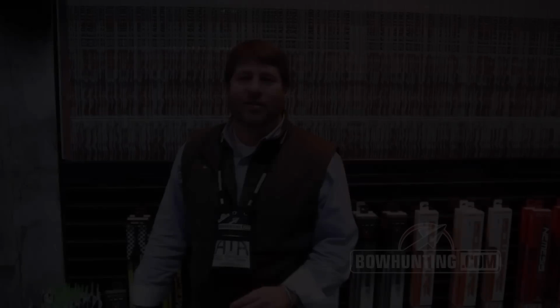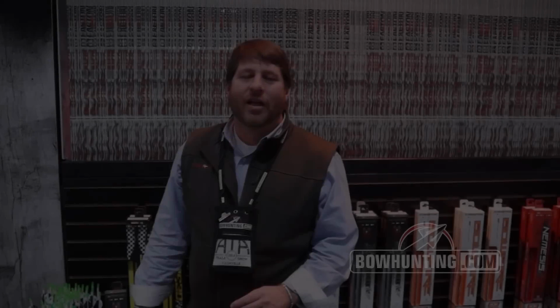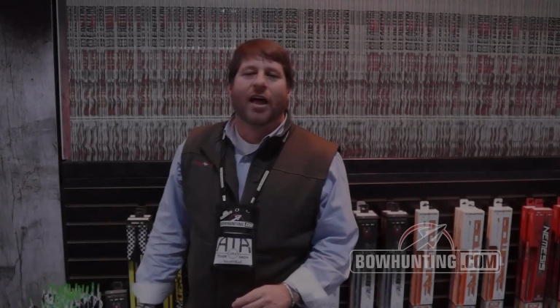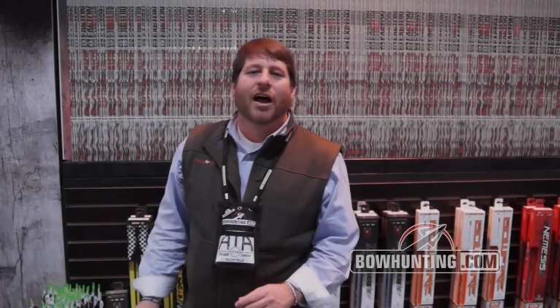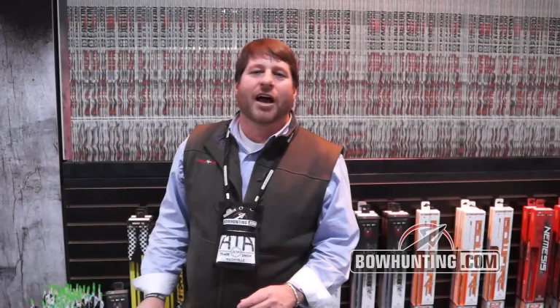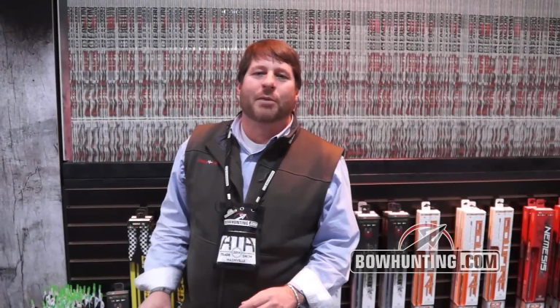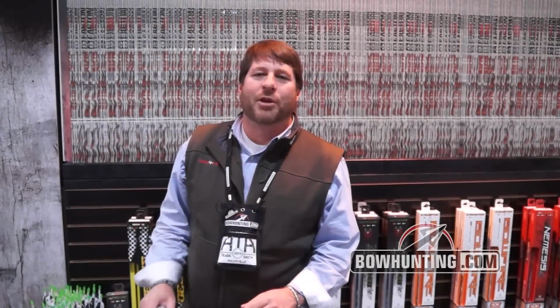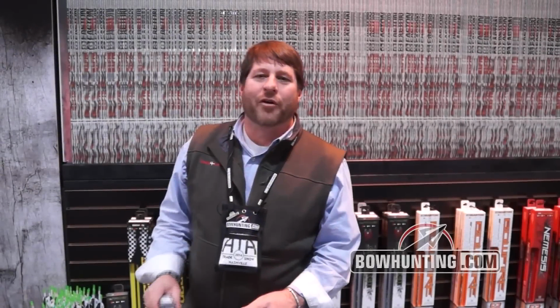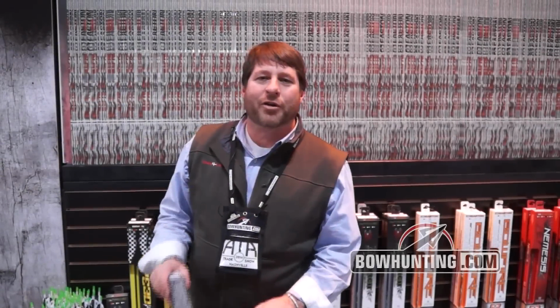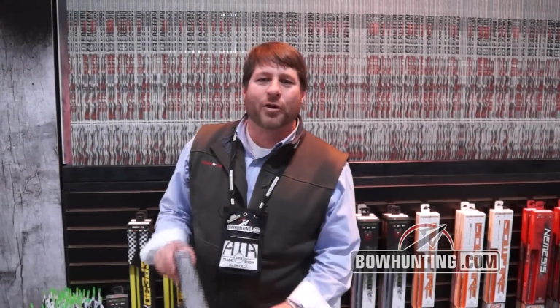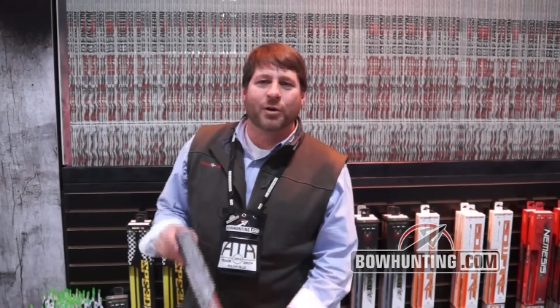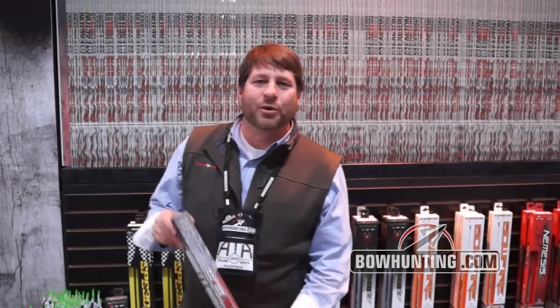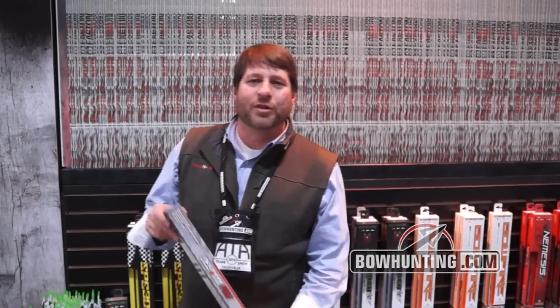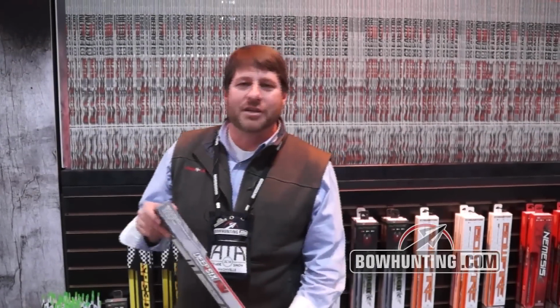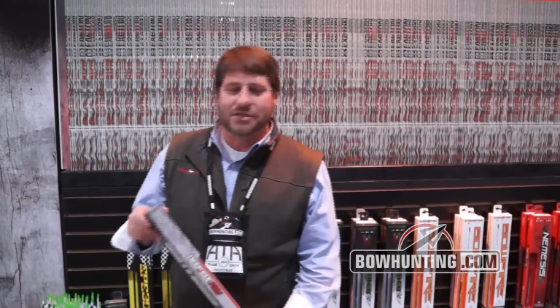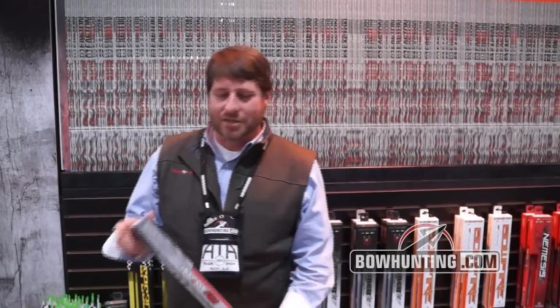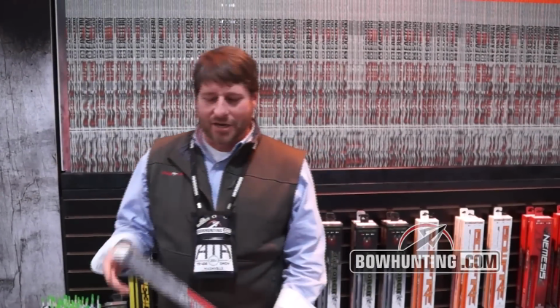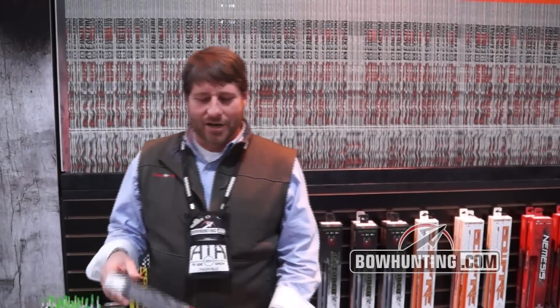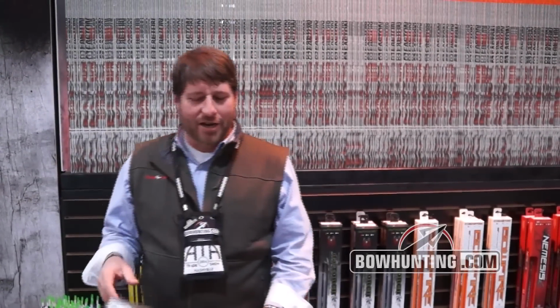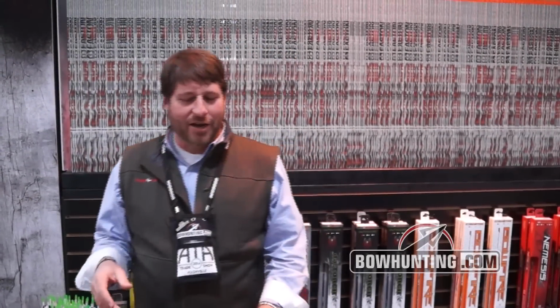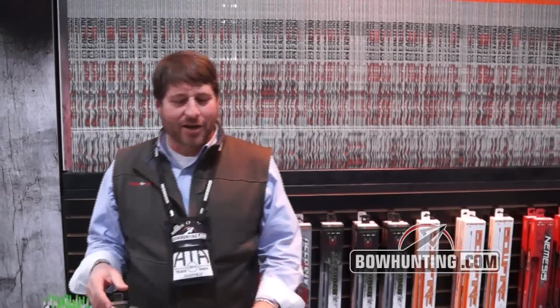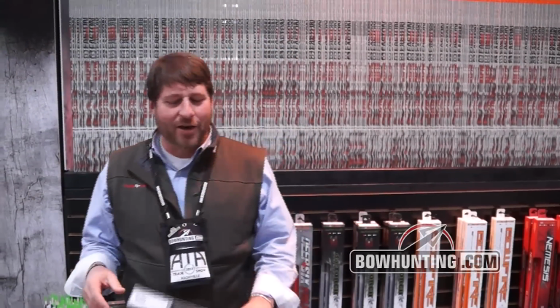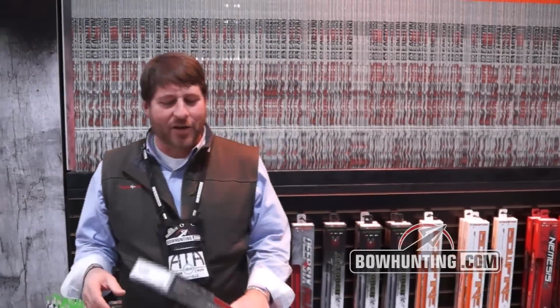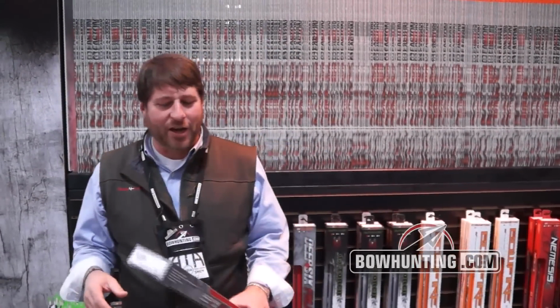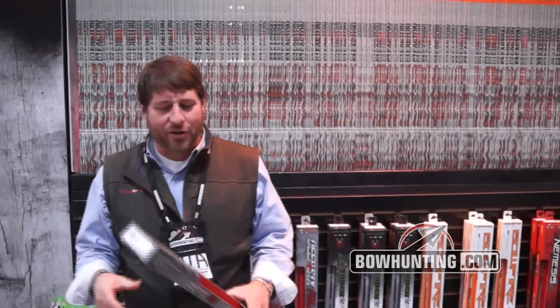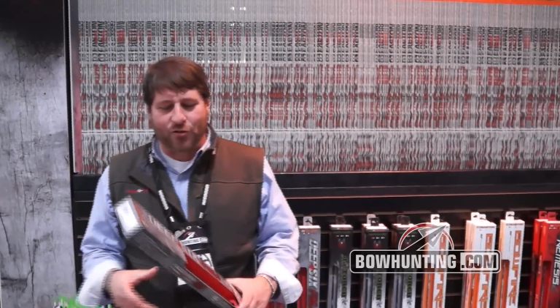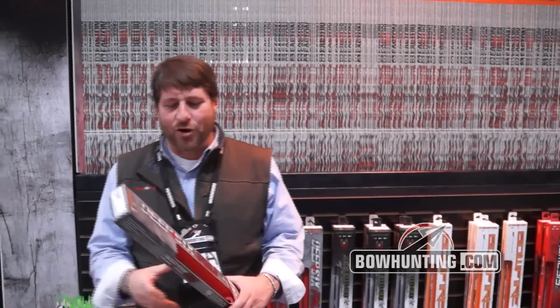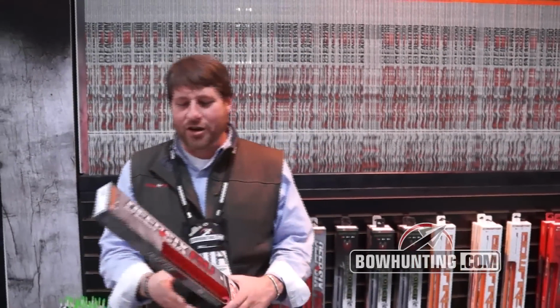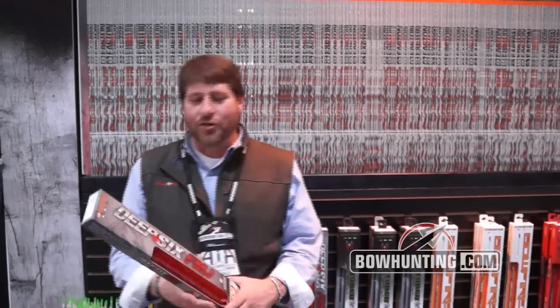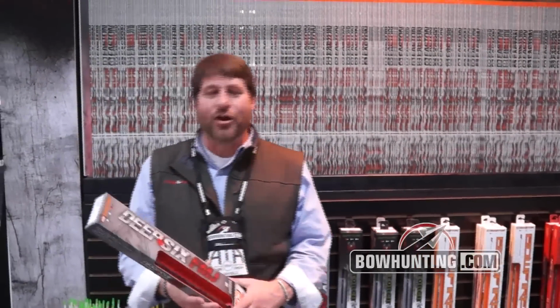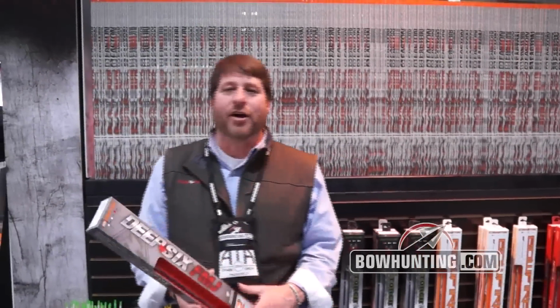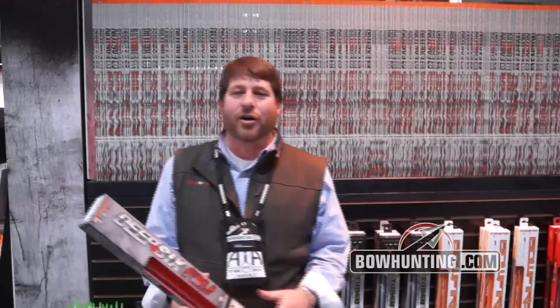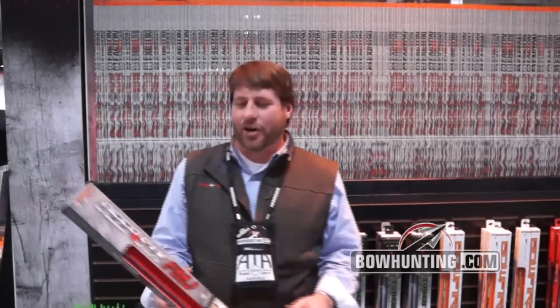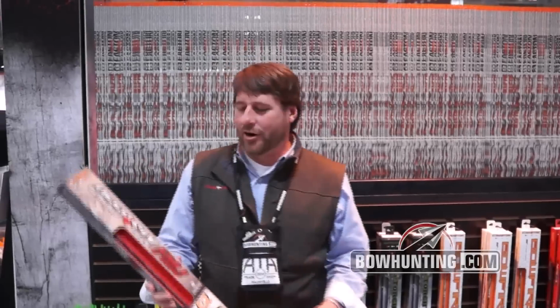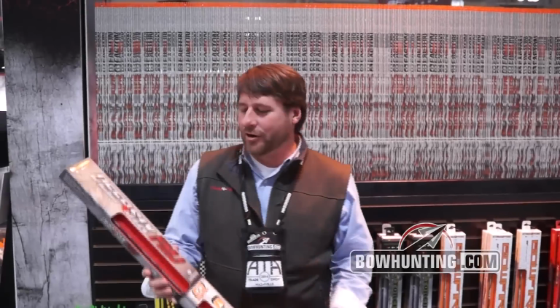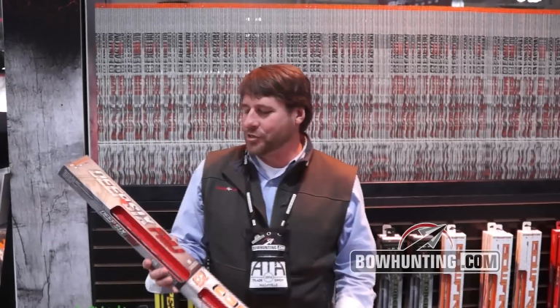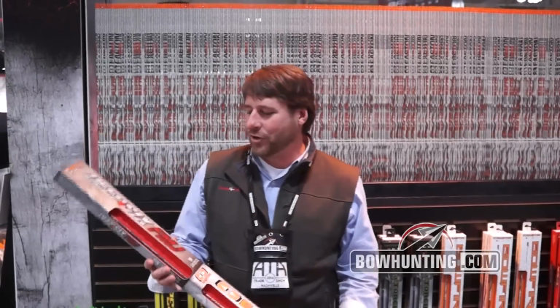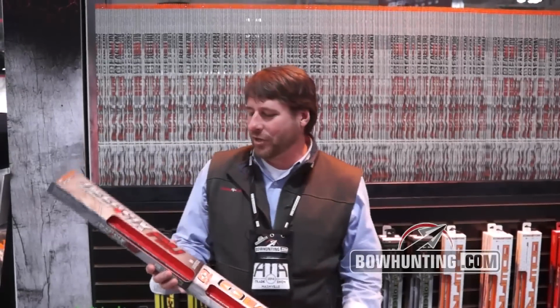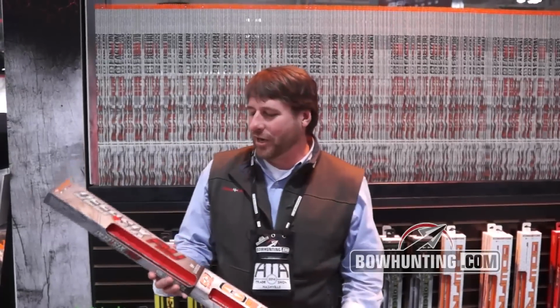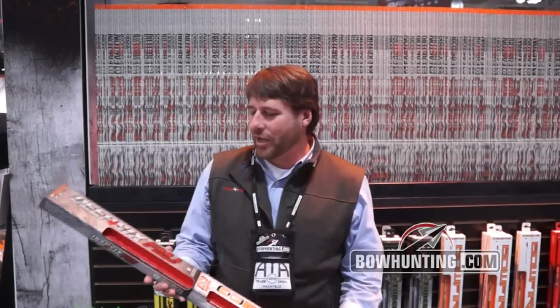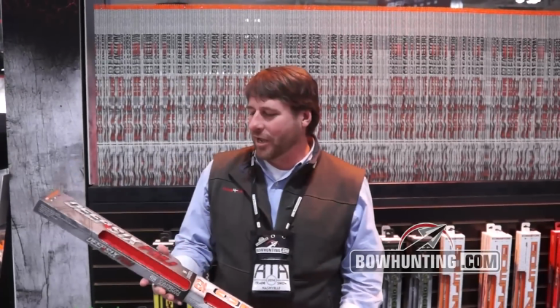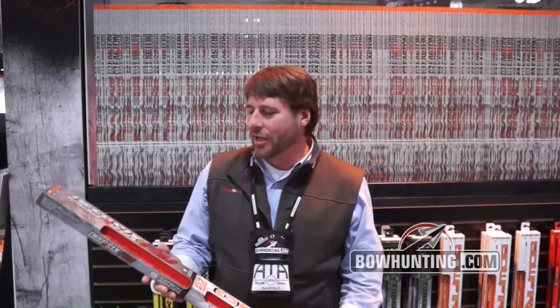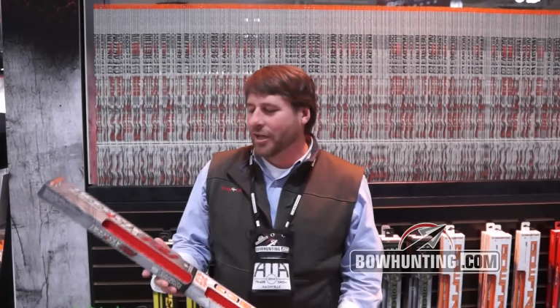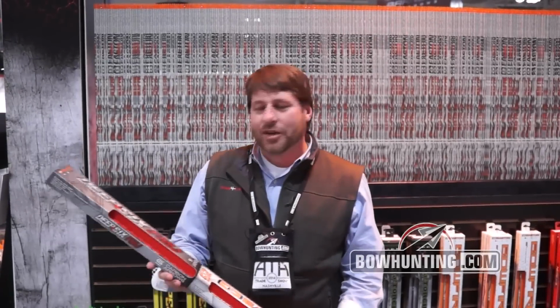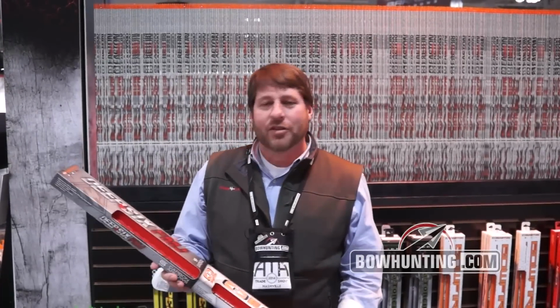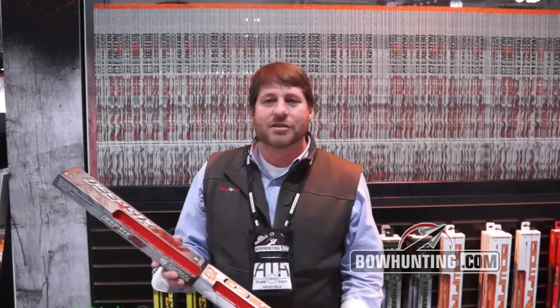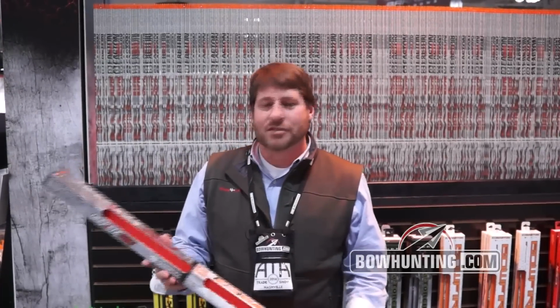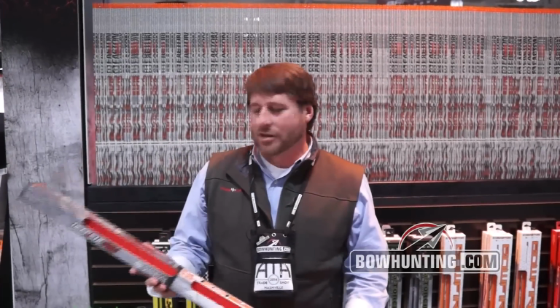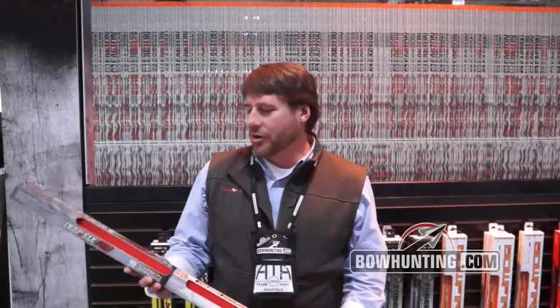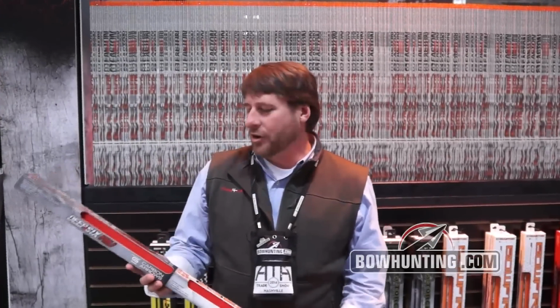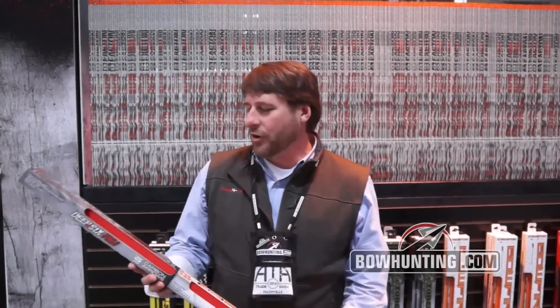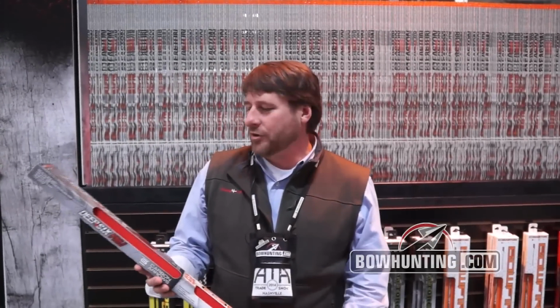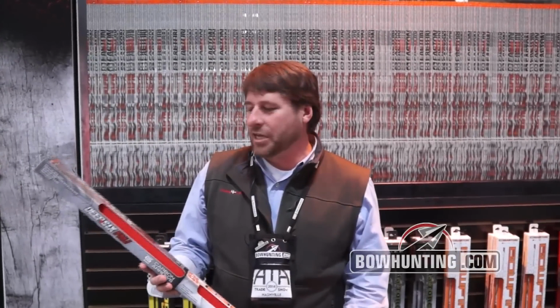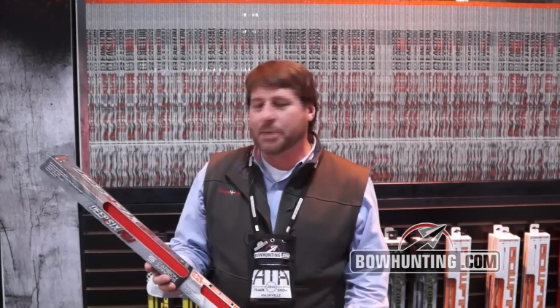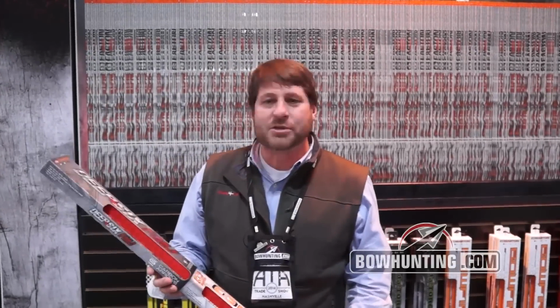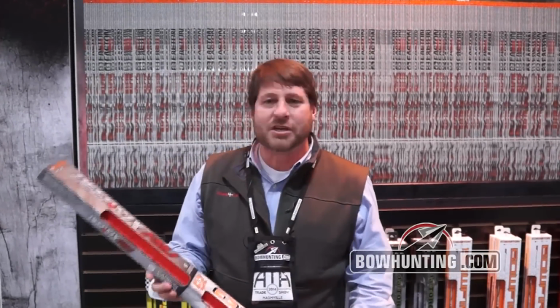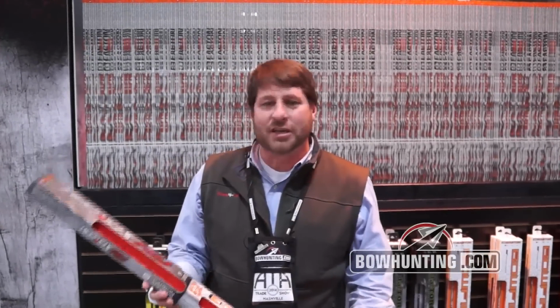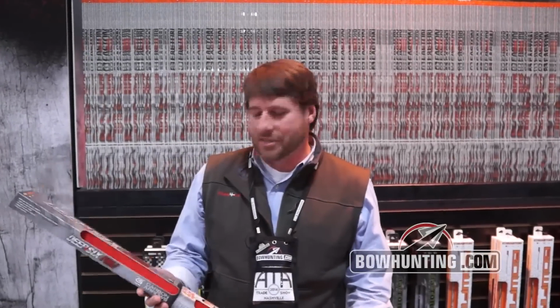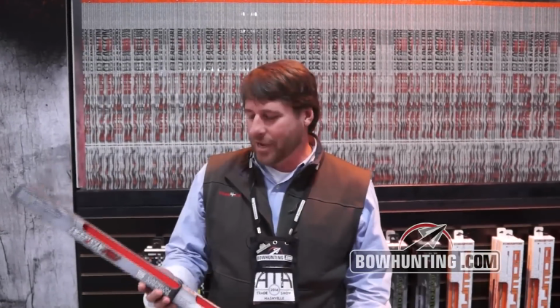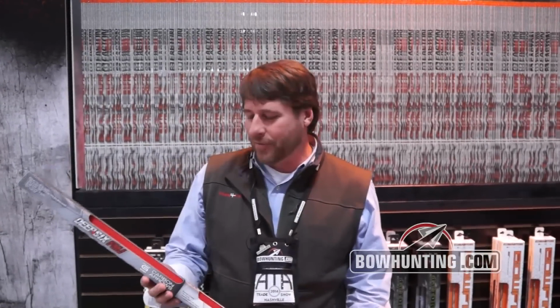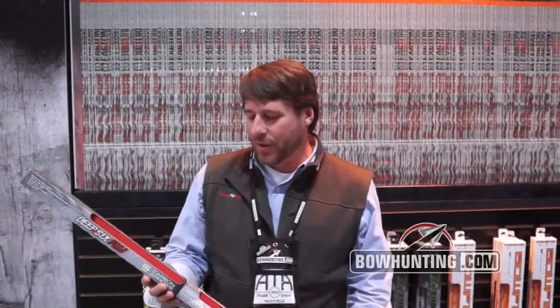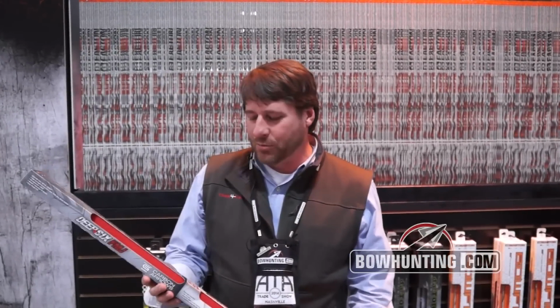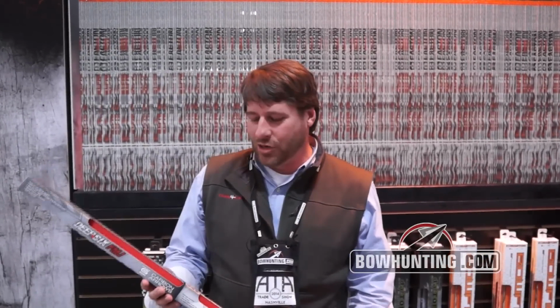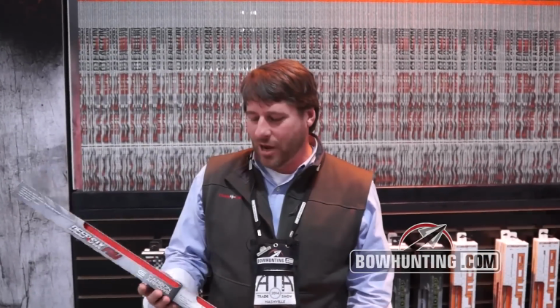Hi, I'm Gary Cornum with Easton and I've got a great new arrow here to show you today. This is our new Deep 6 FMJ.